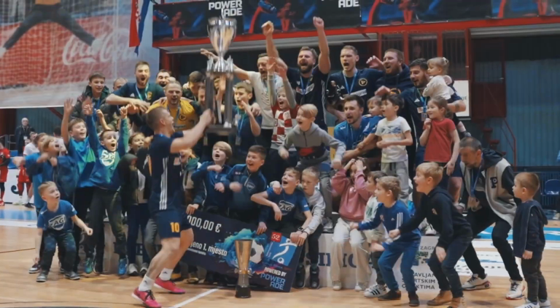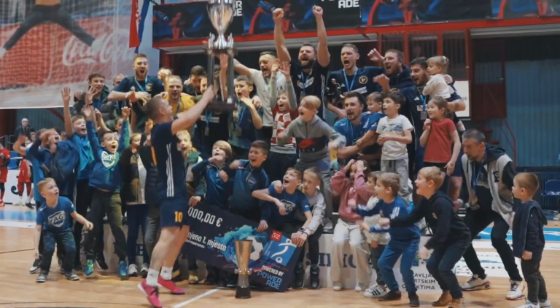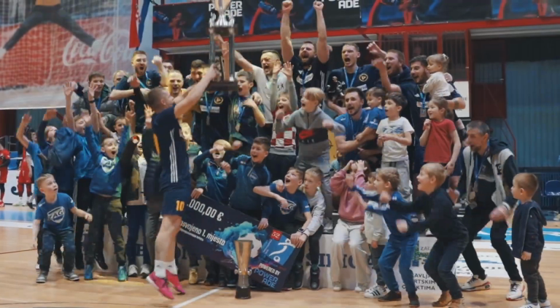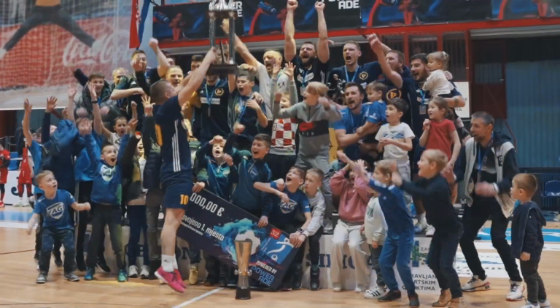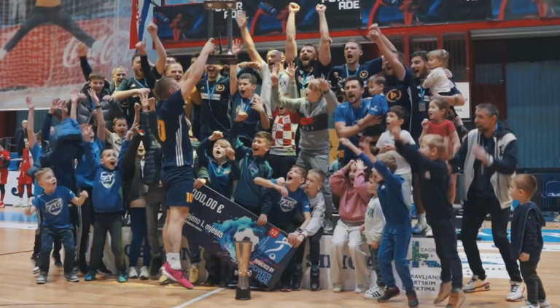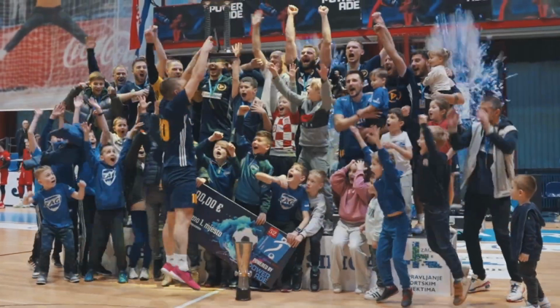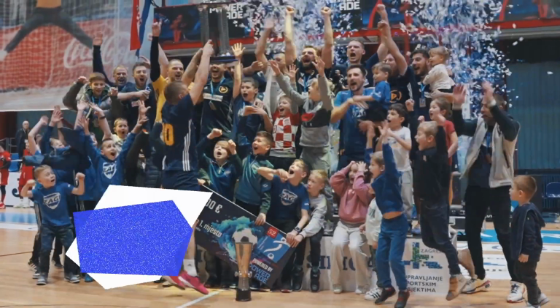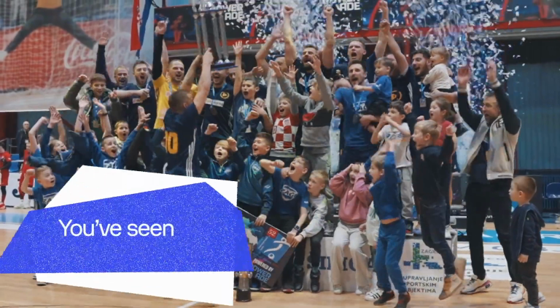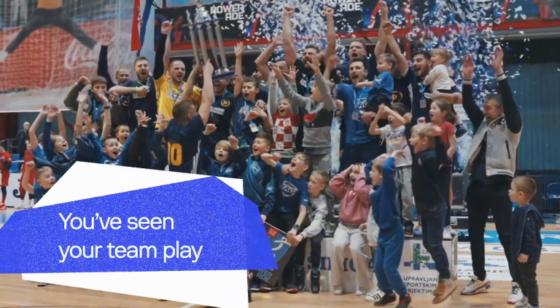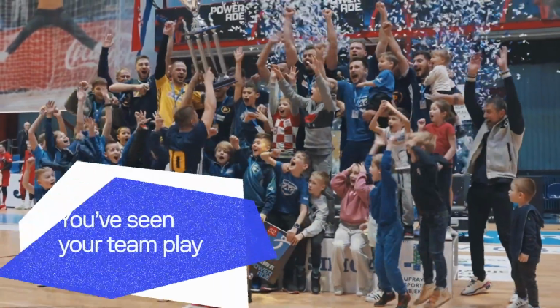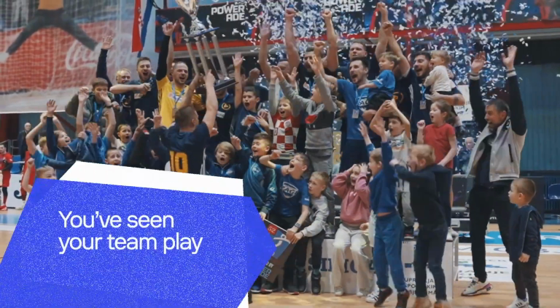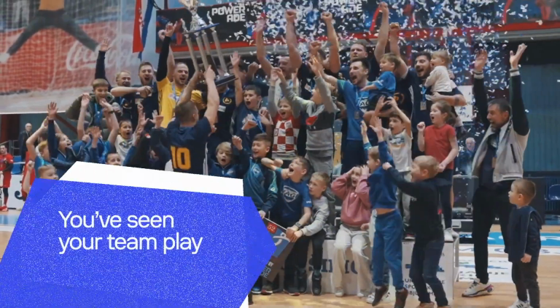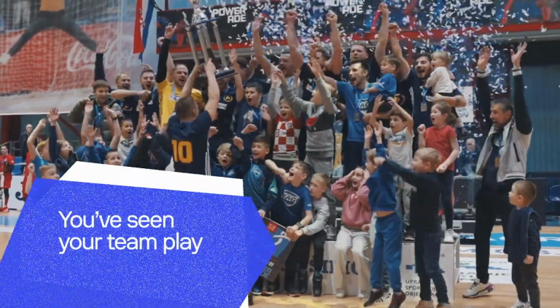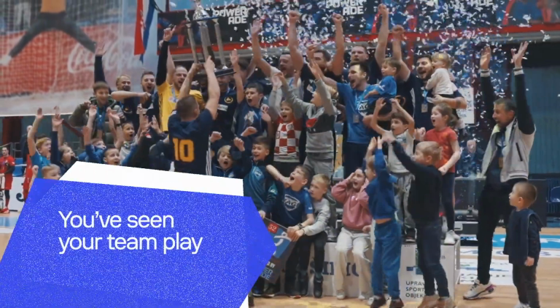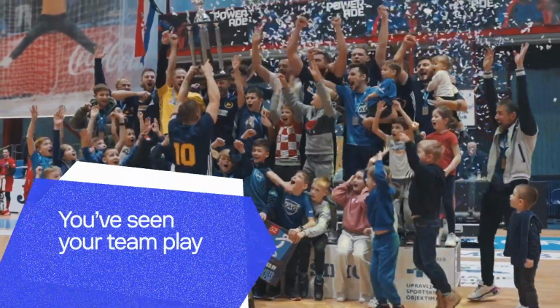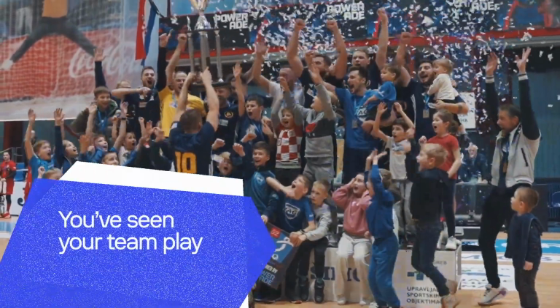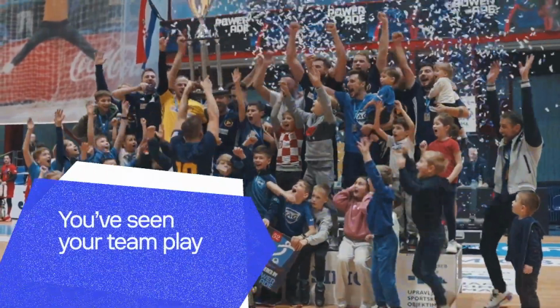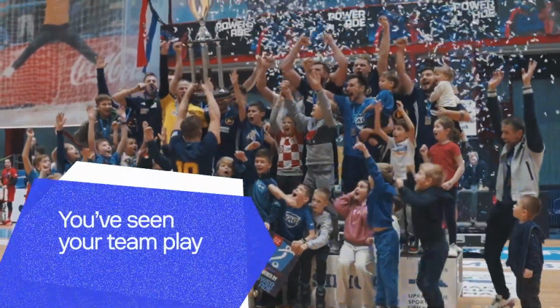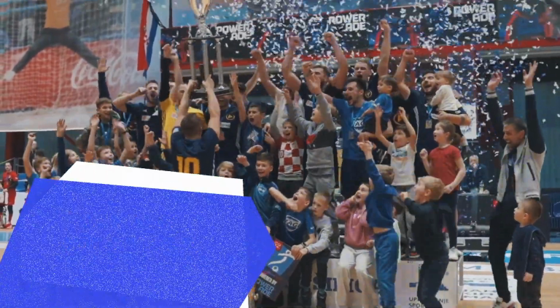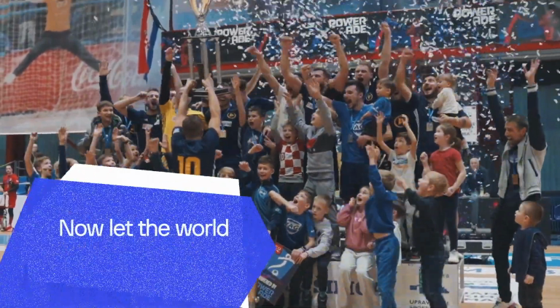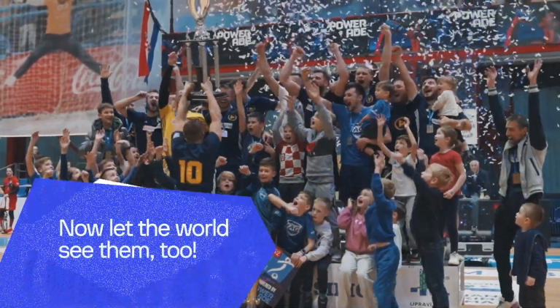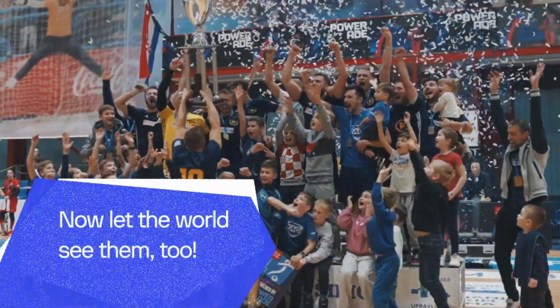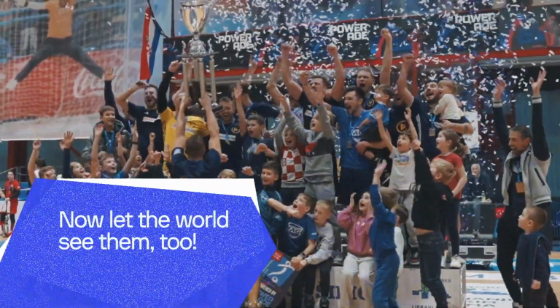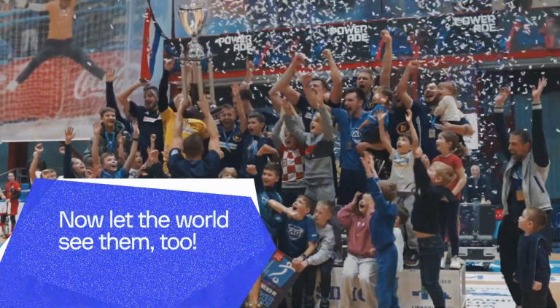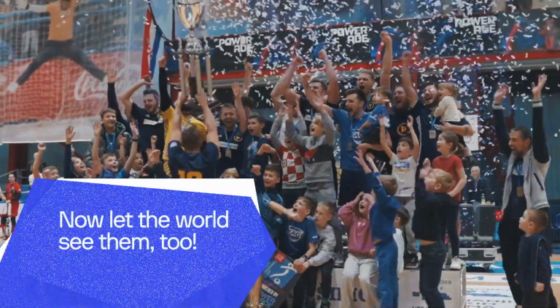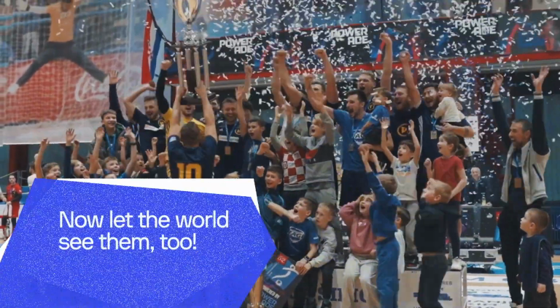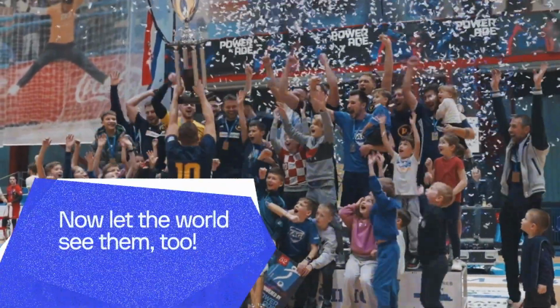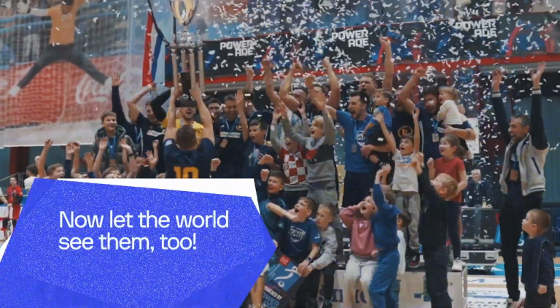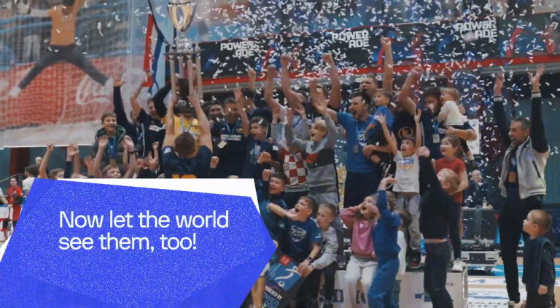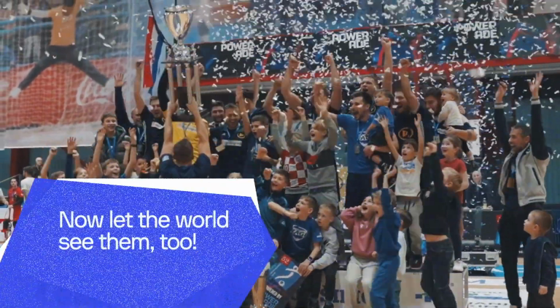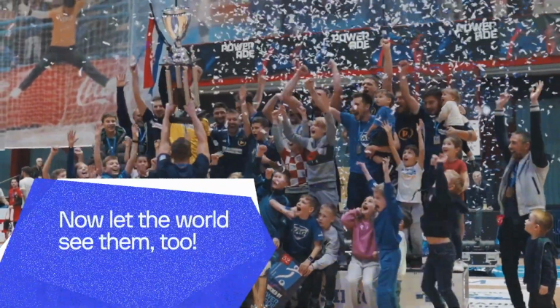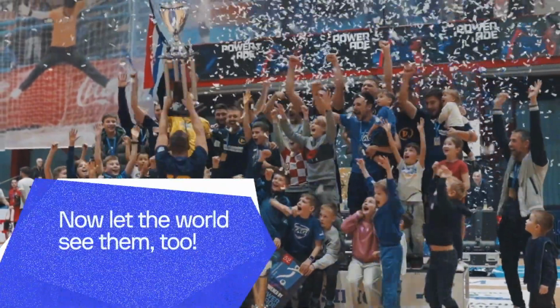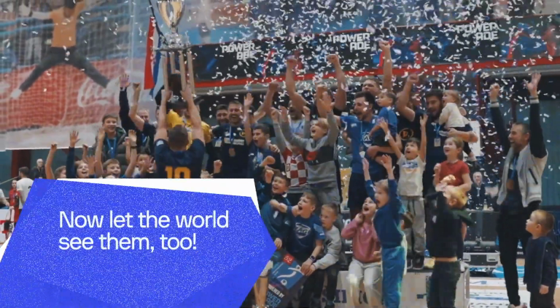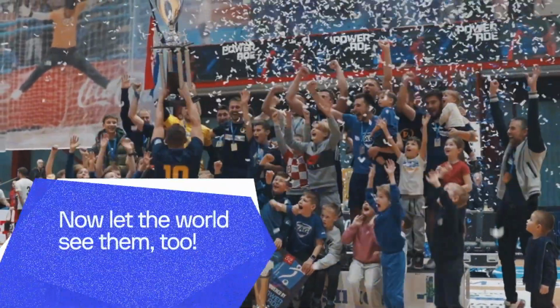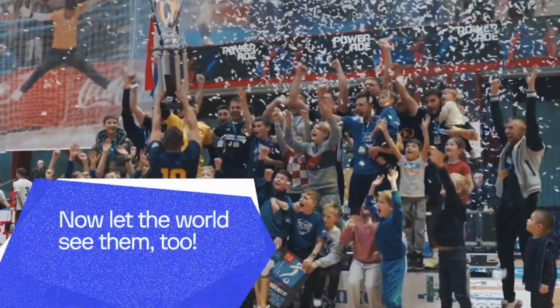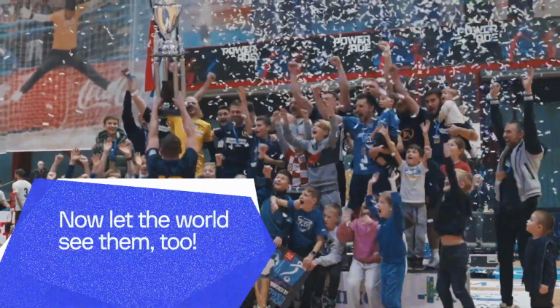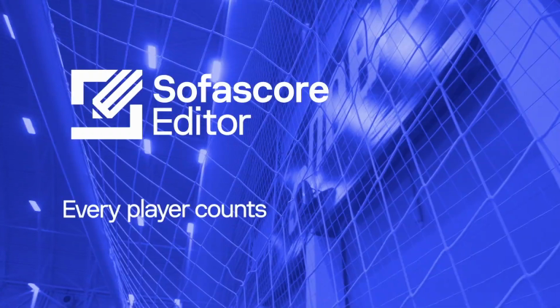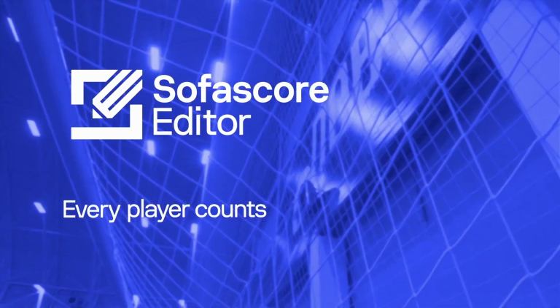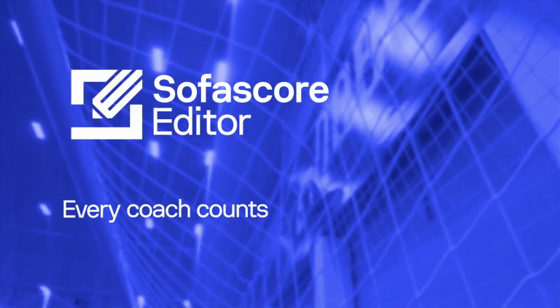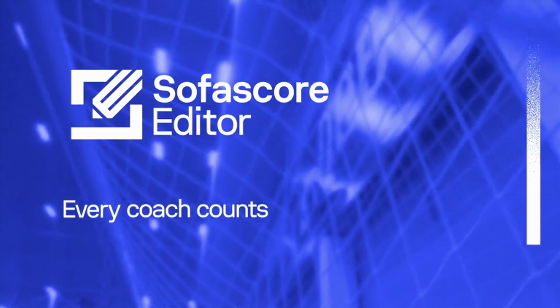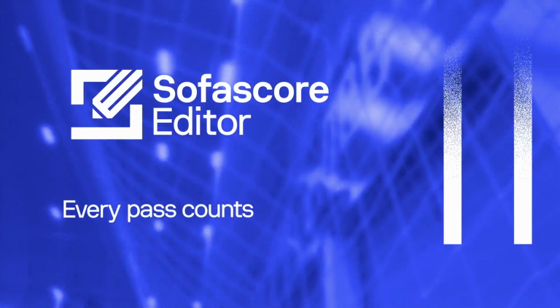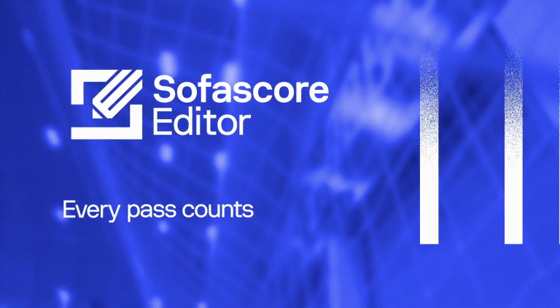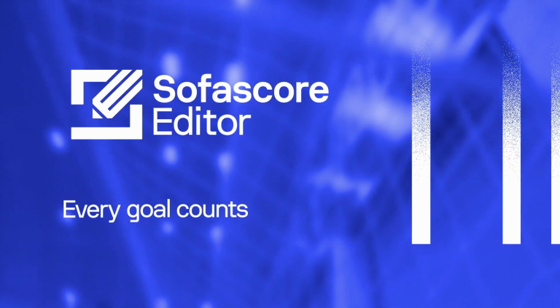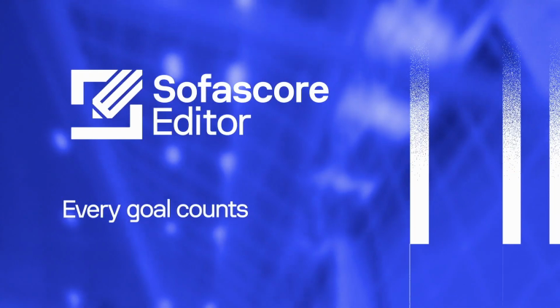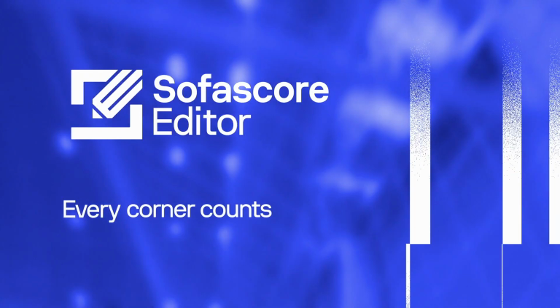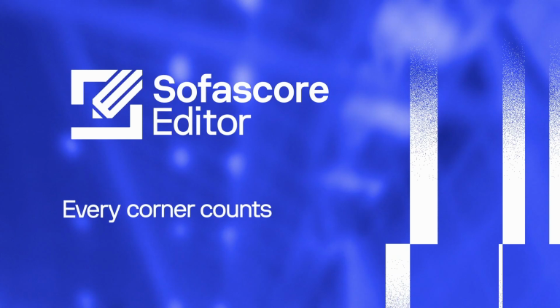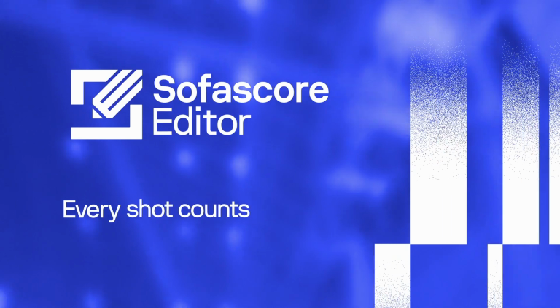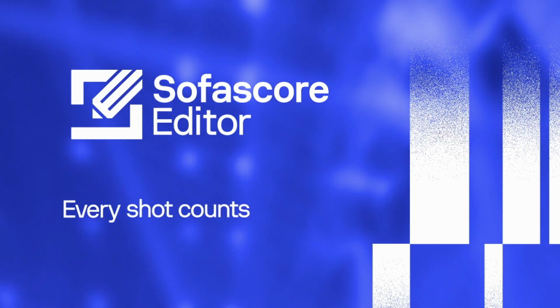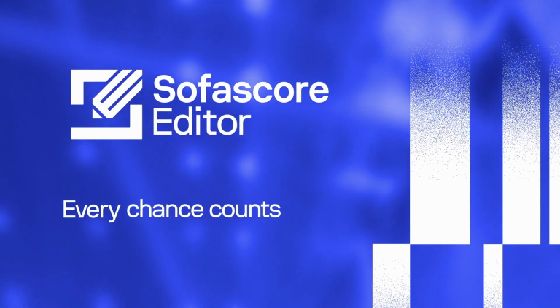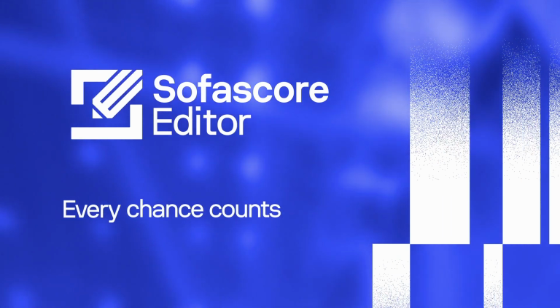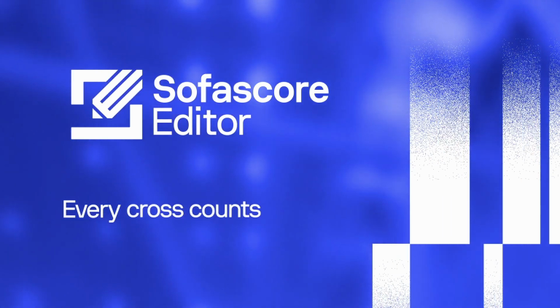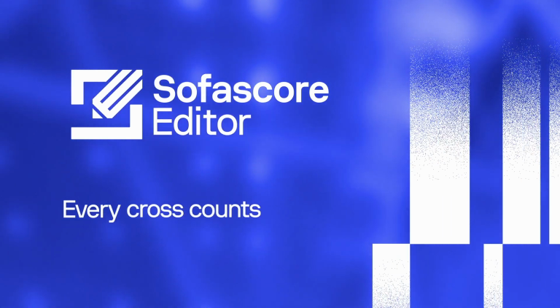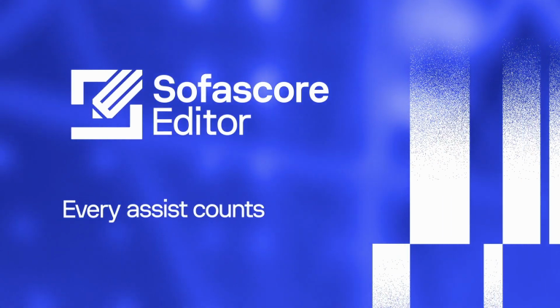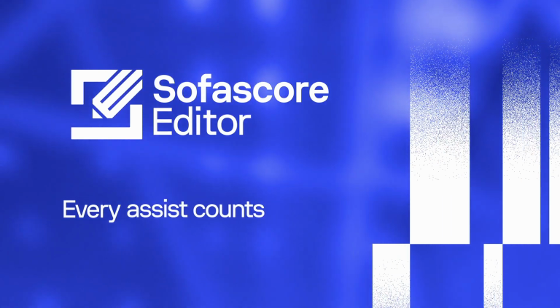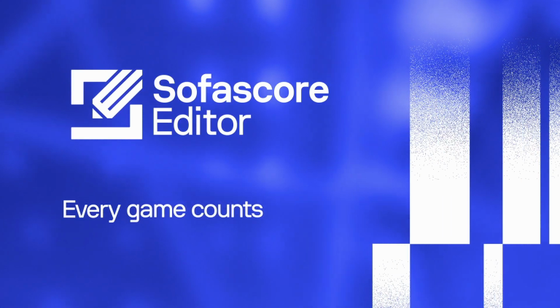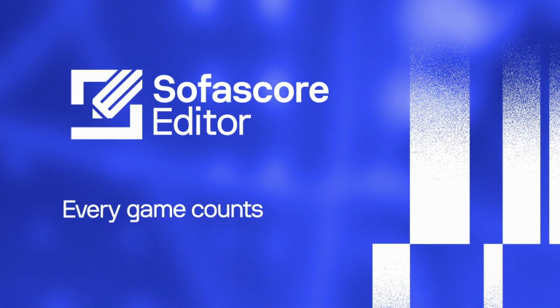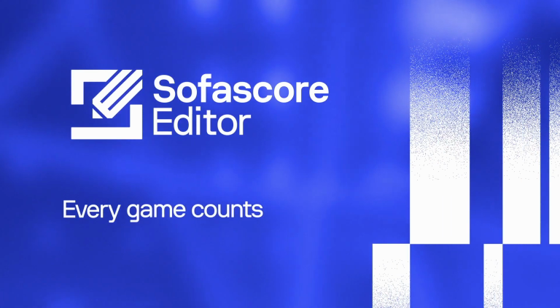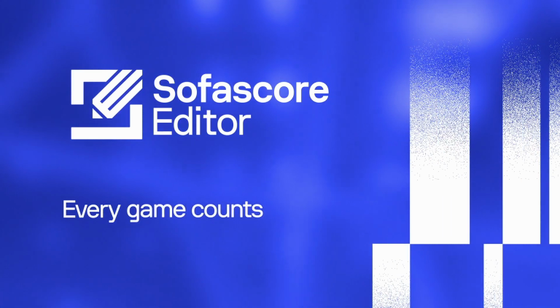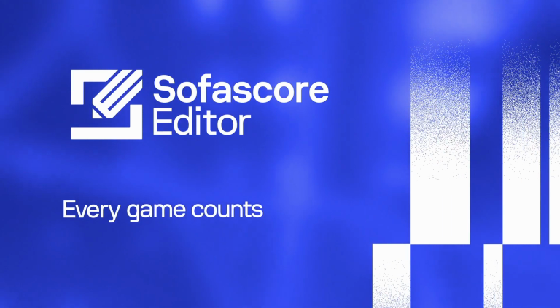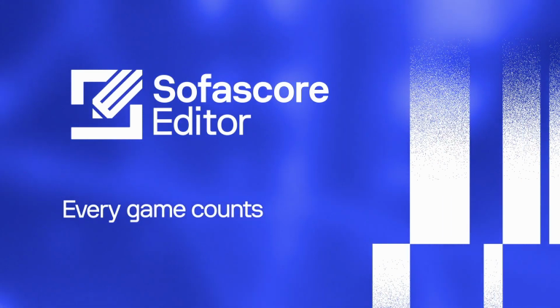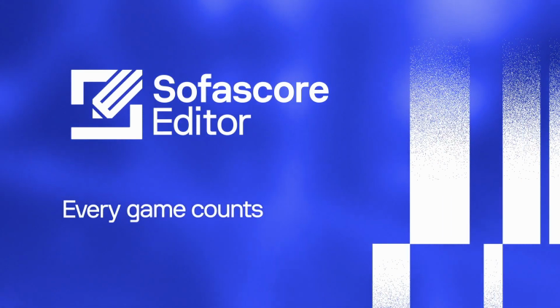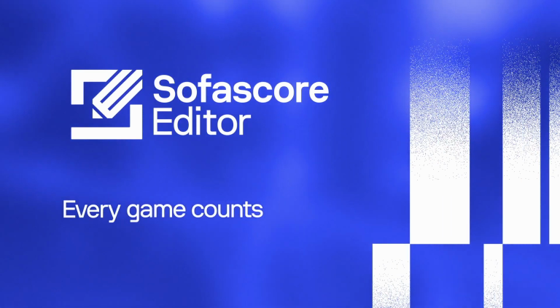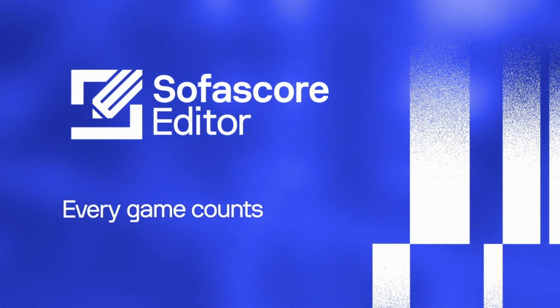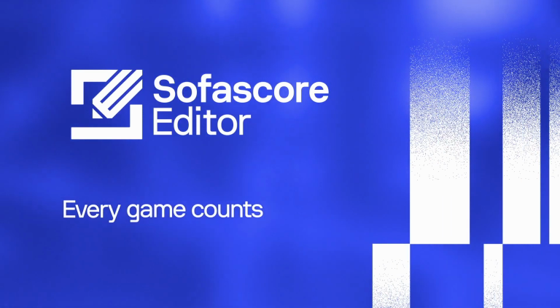You've seen your team play — now let the world see them too. With Sofascore Editor, every game counts.